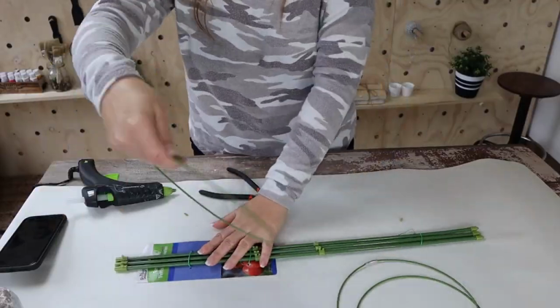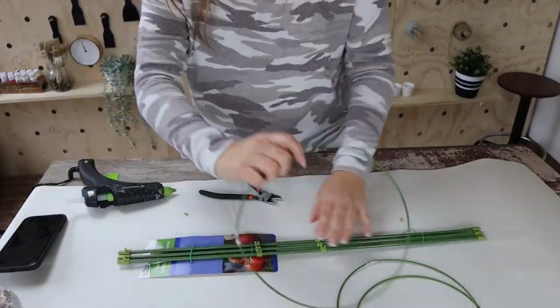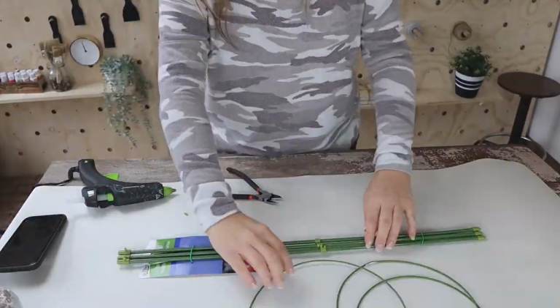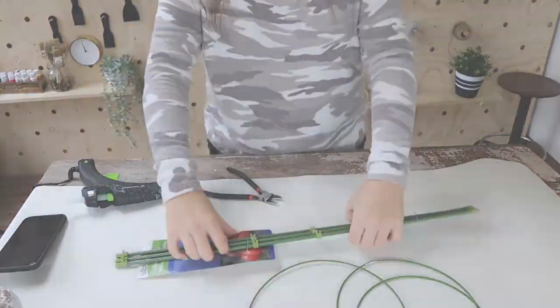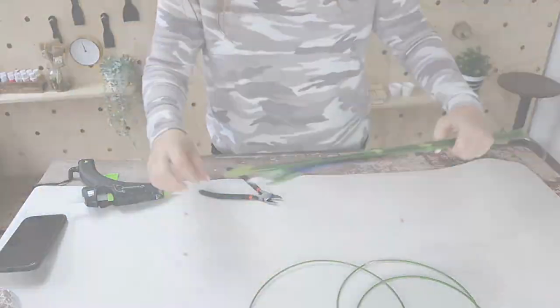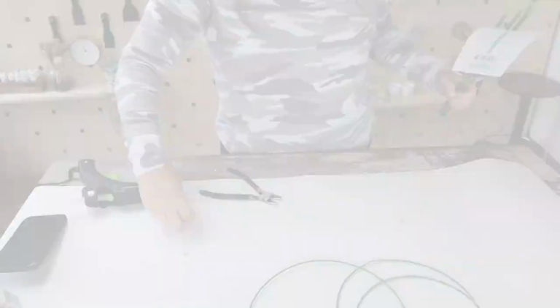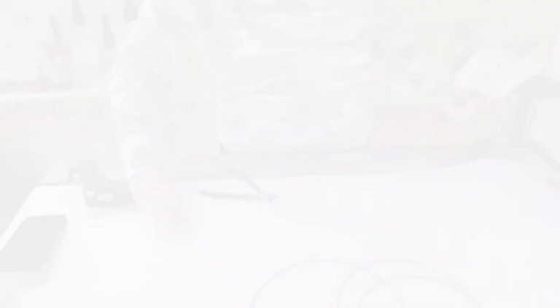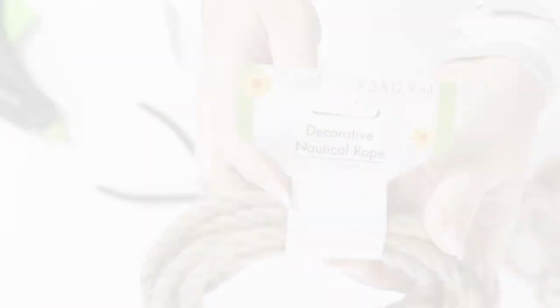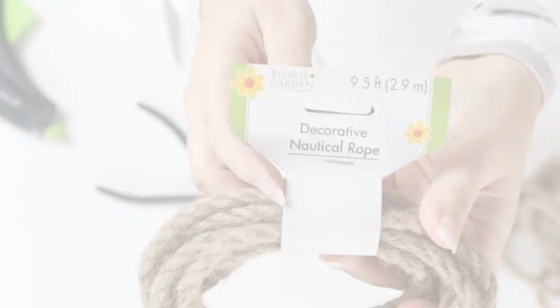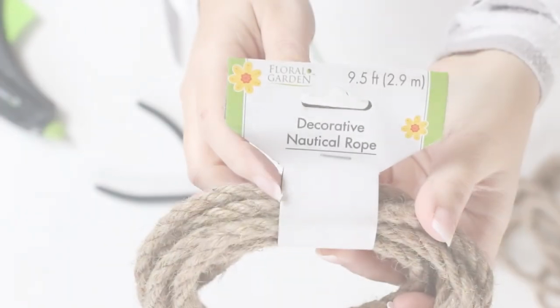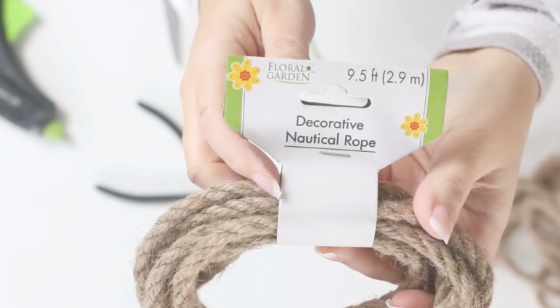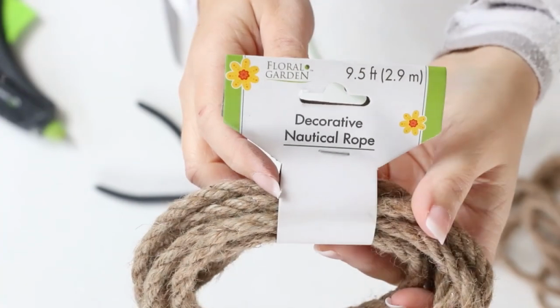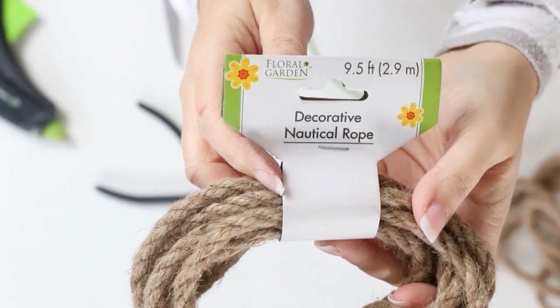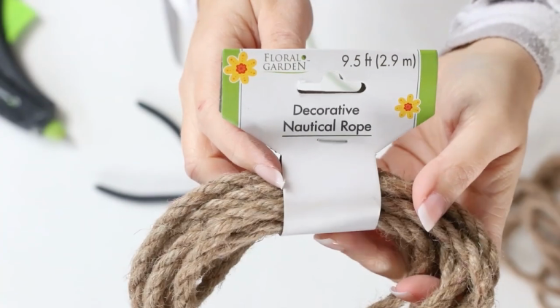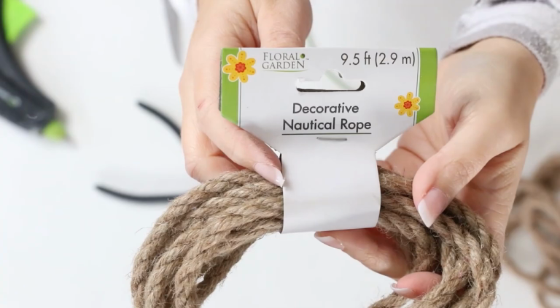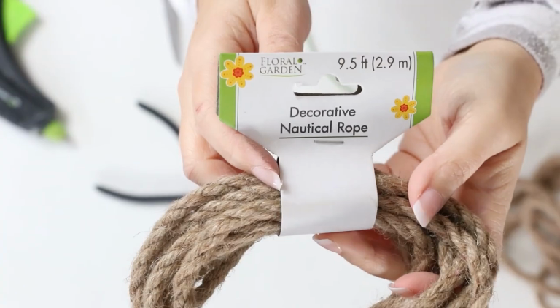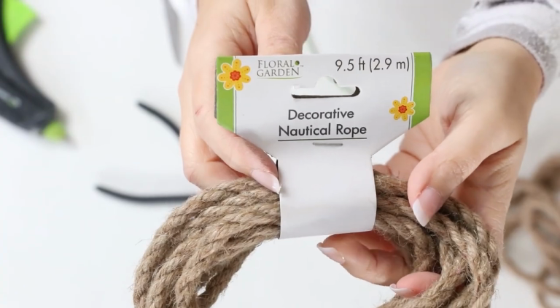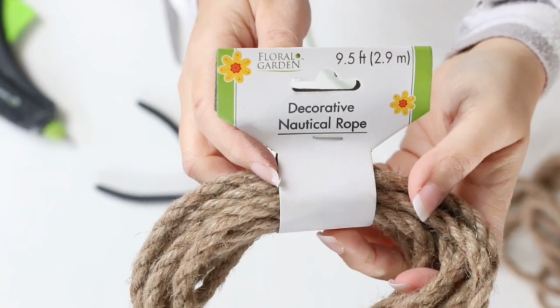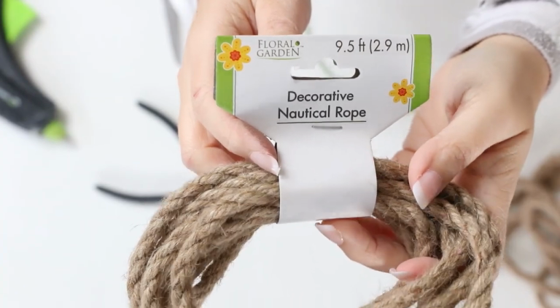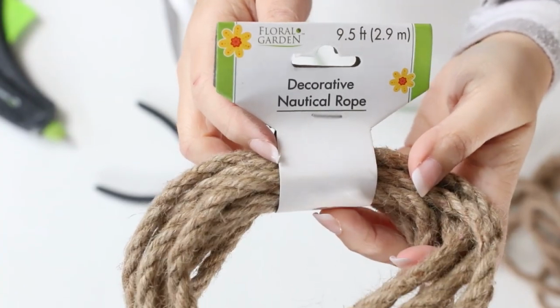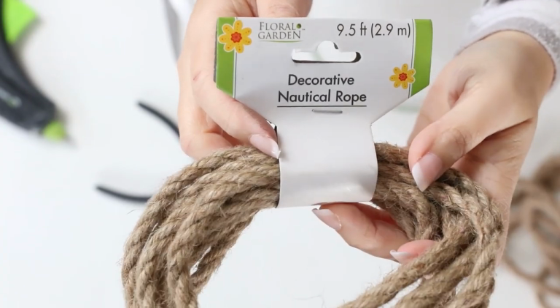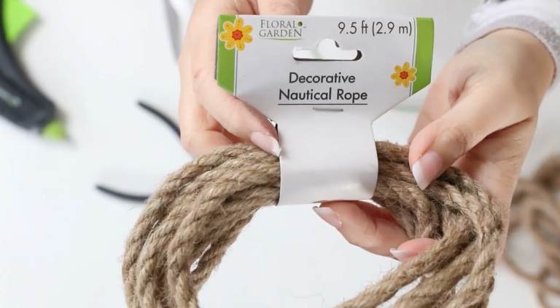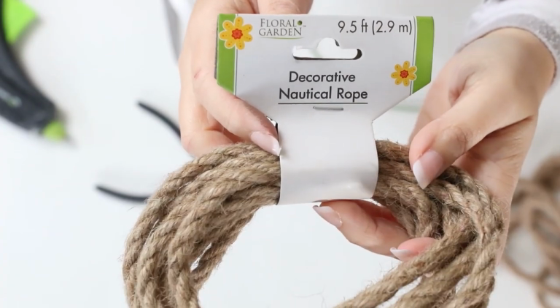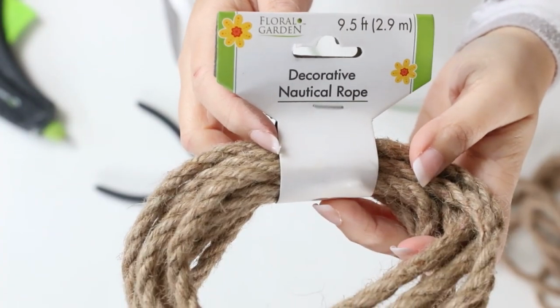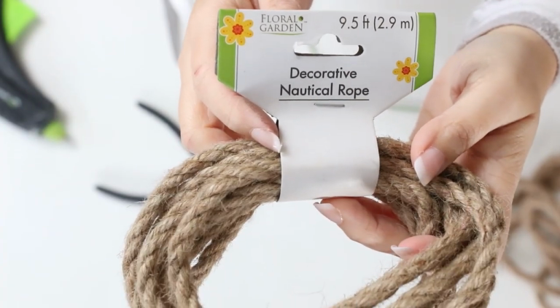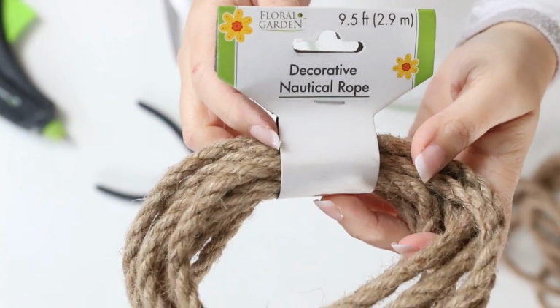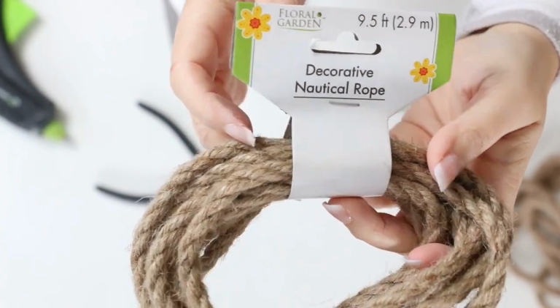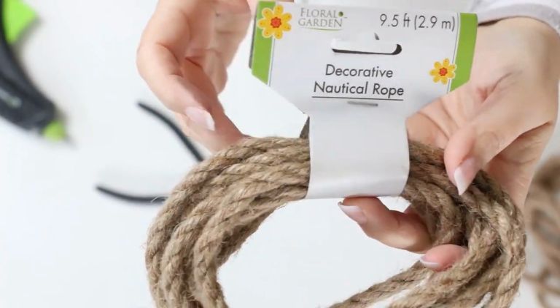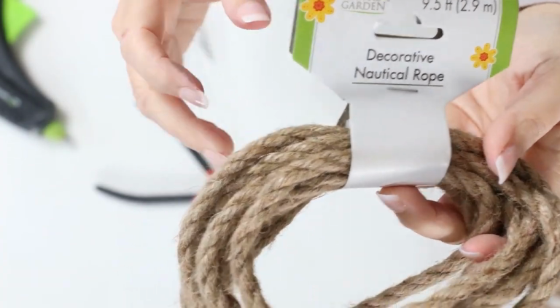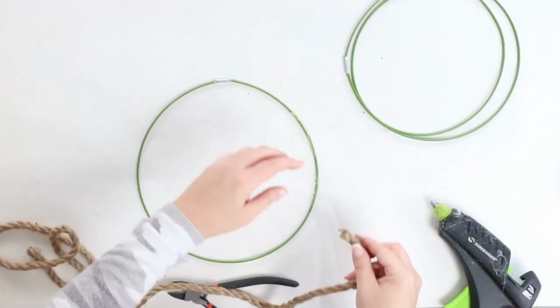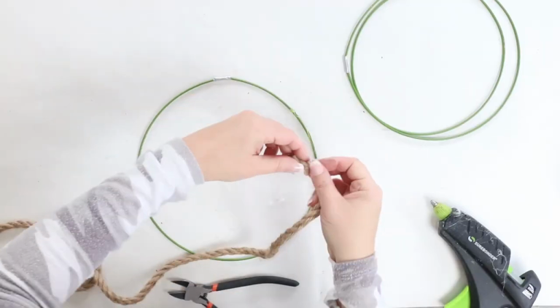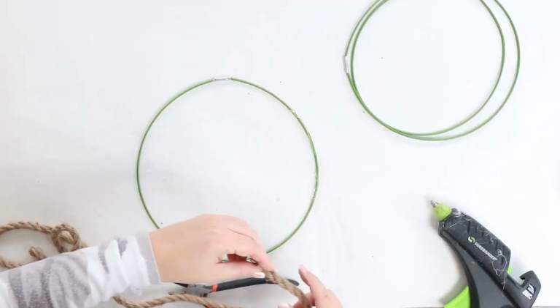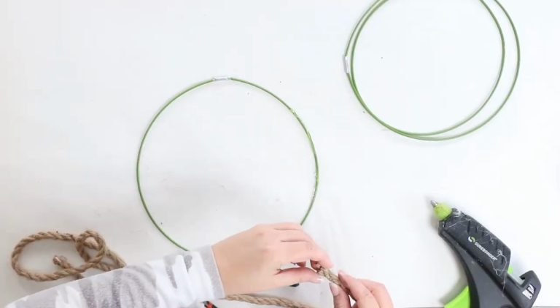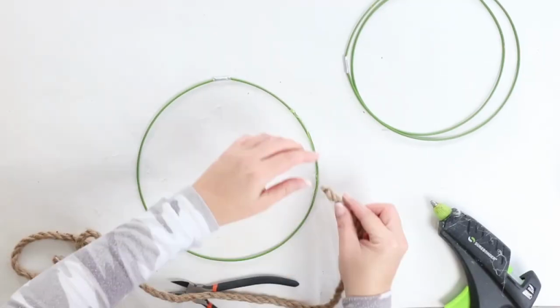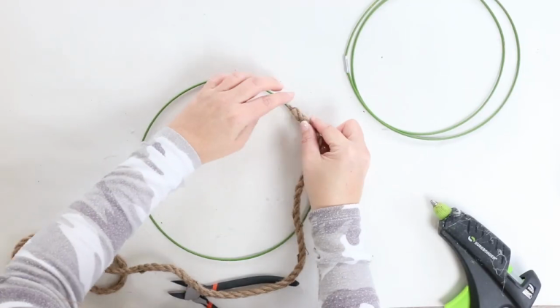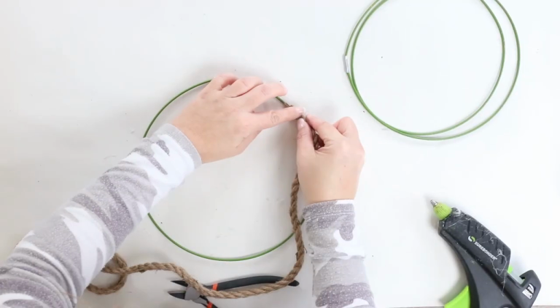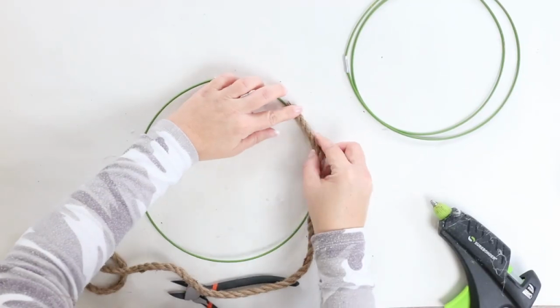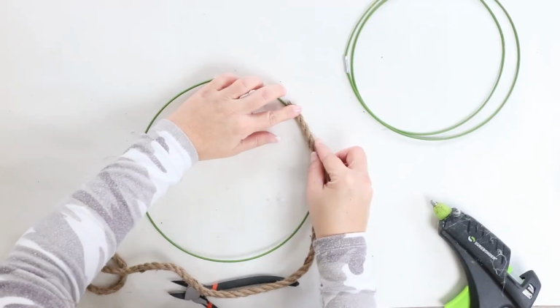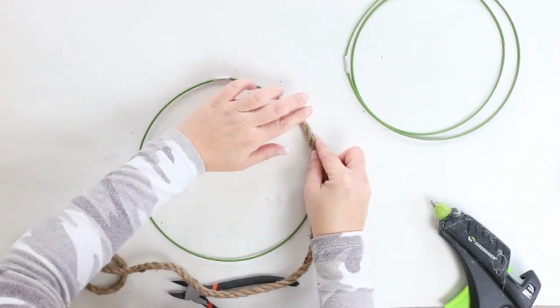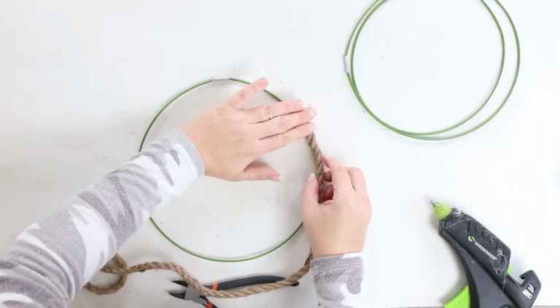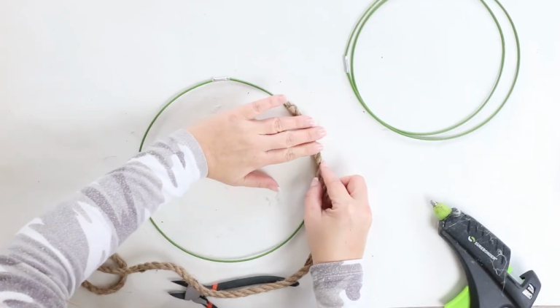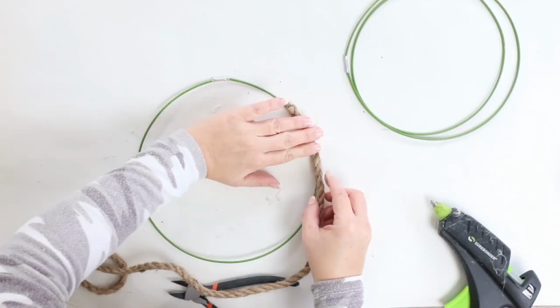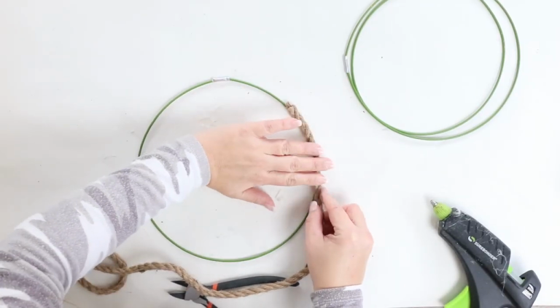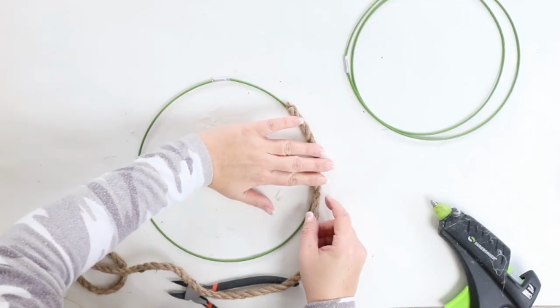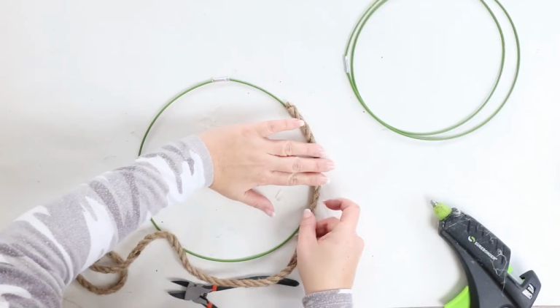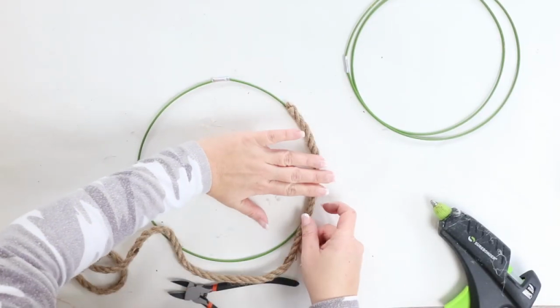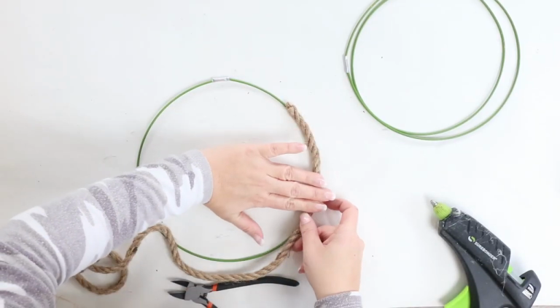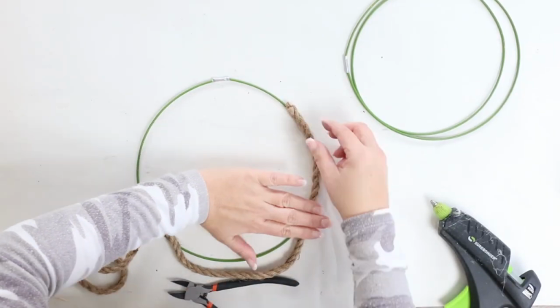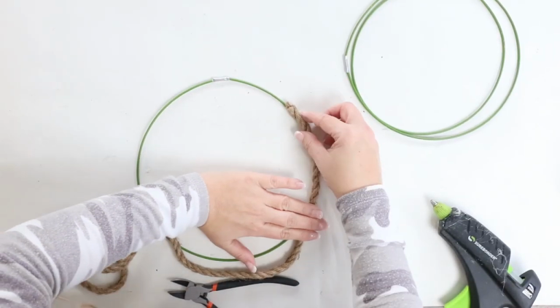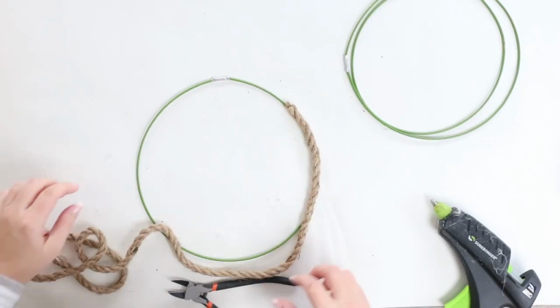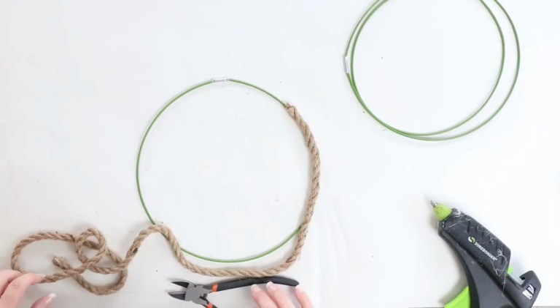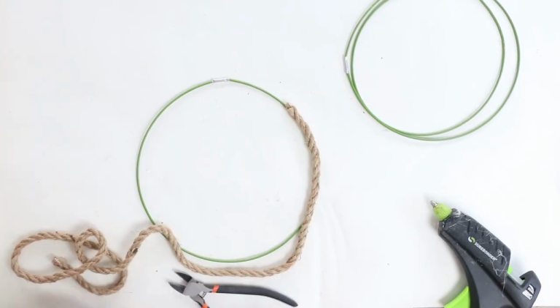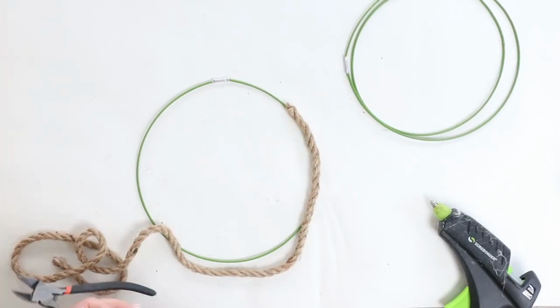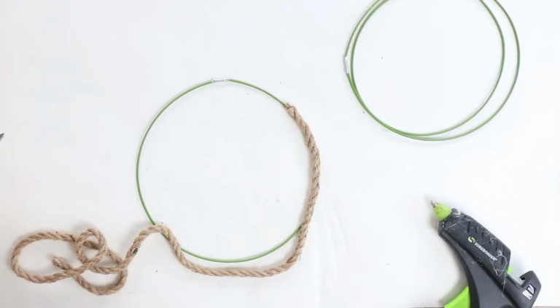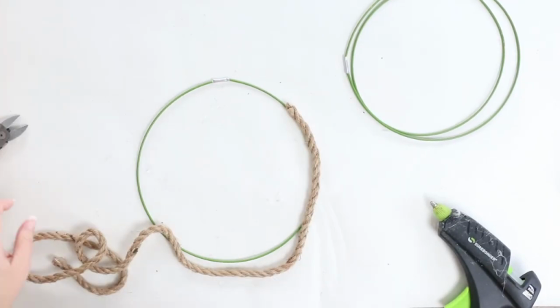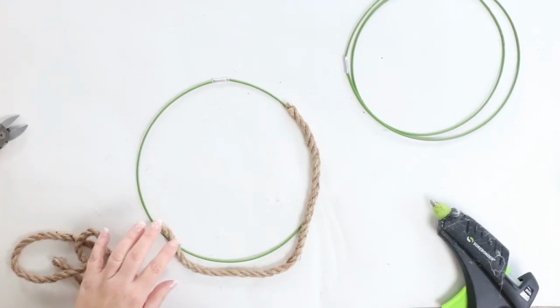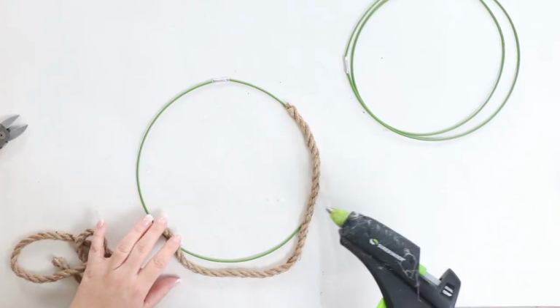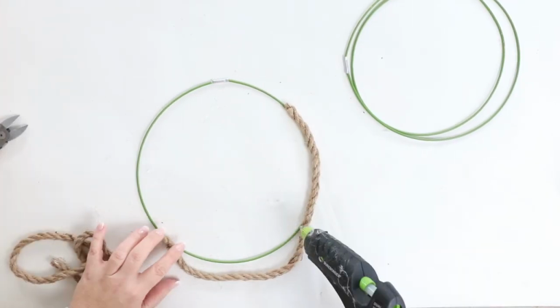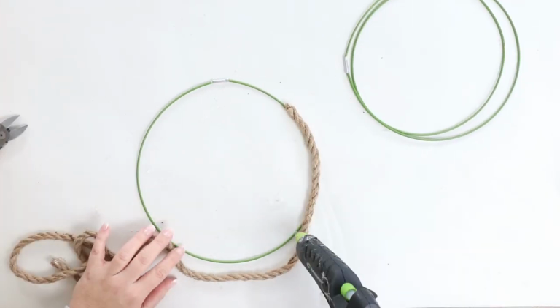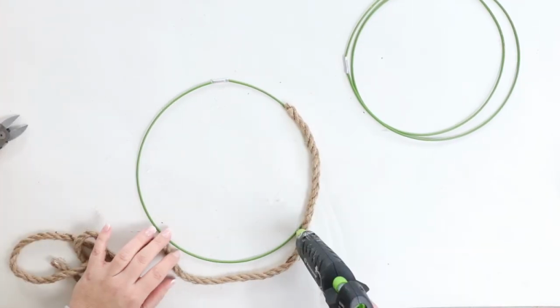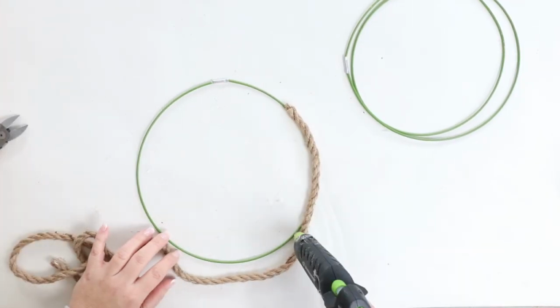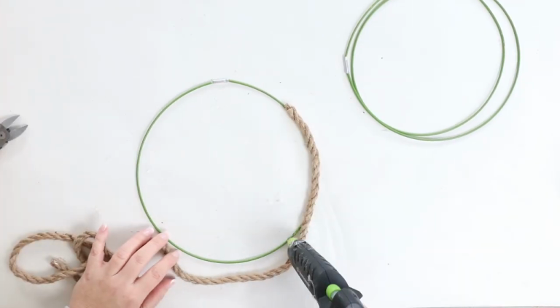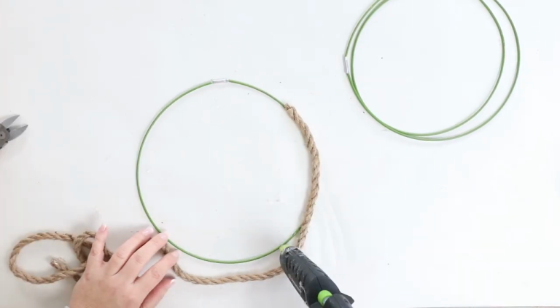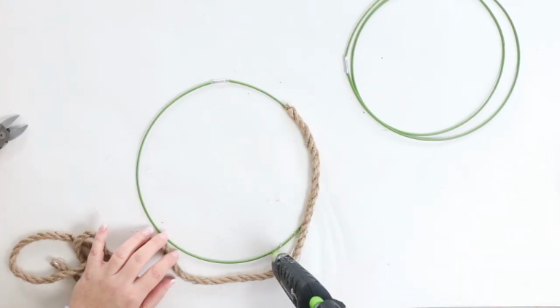Next, I grabbed some nautical rope that they sell at Dollar Tree and I just covered the tops of them with nautical rope.